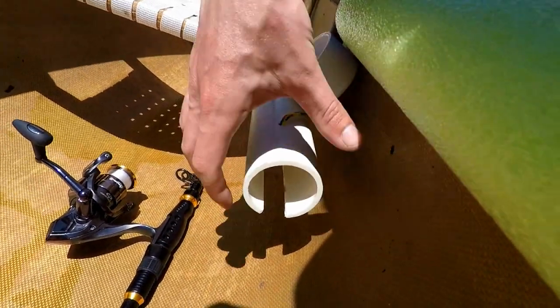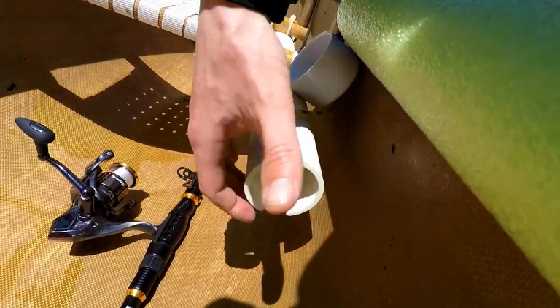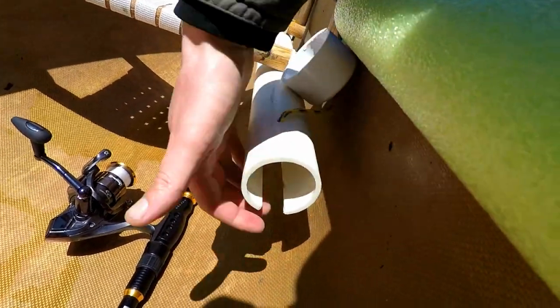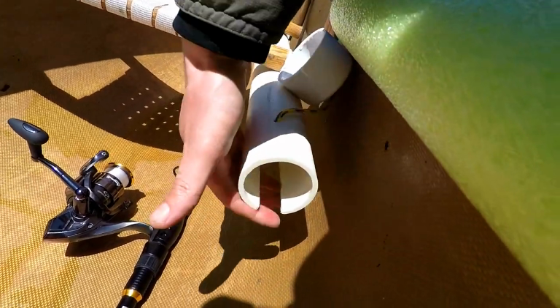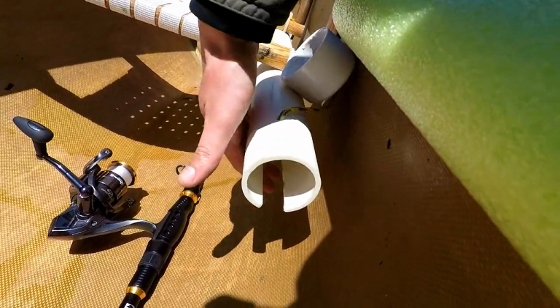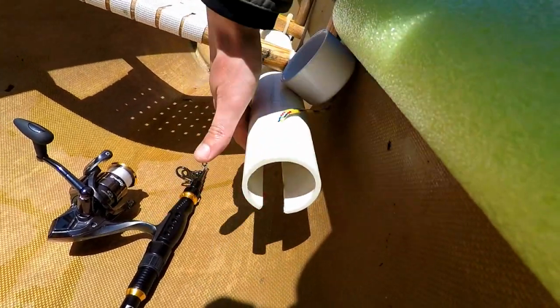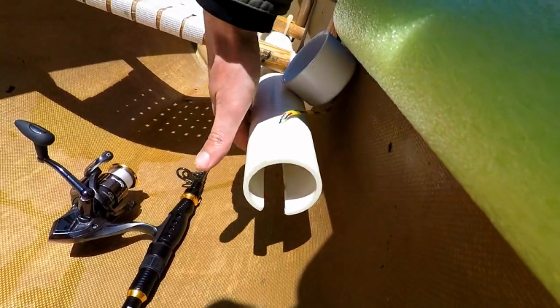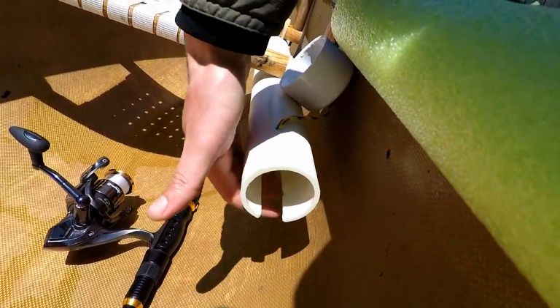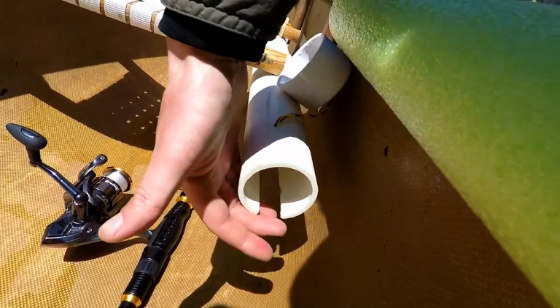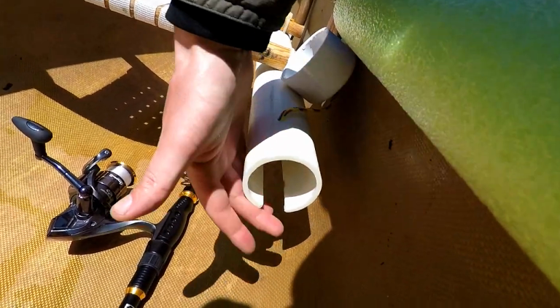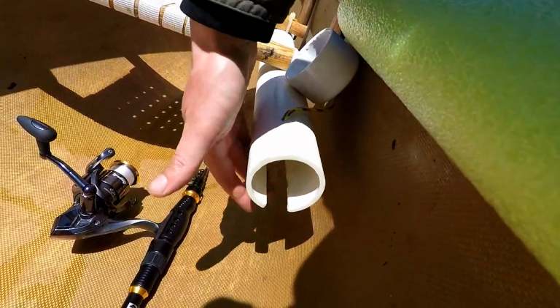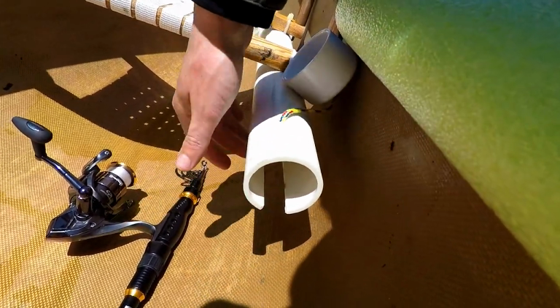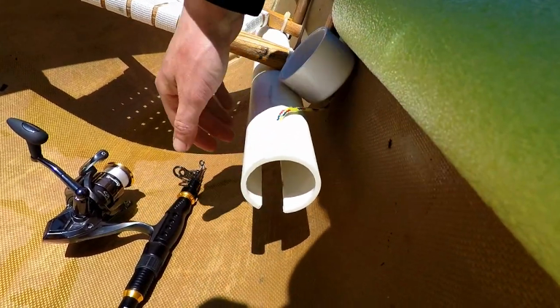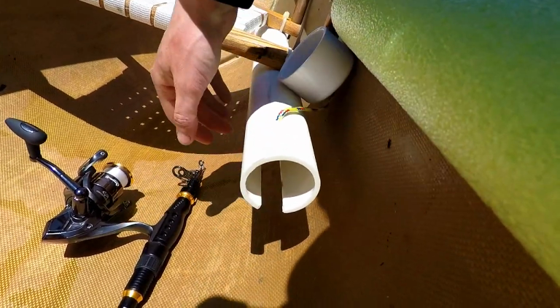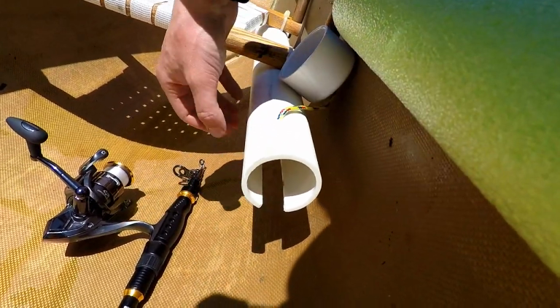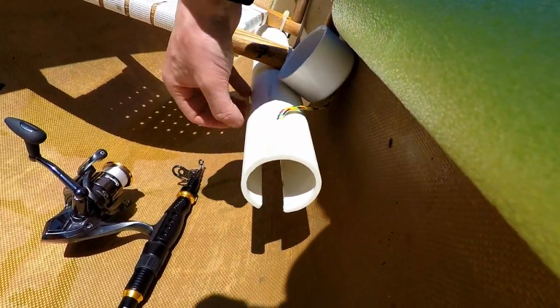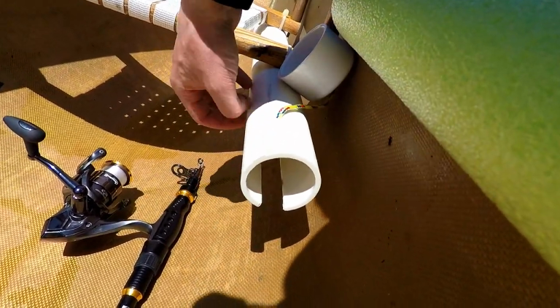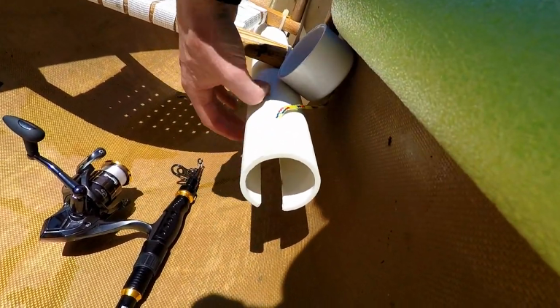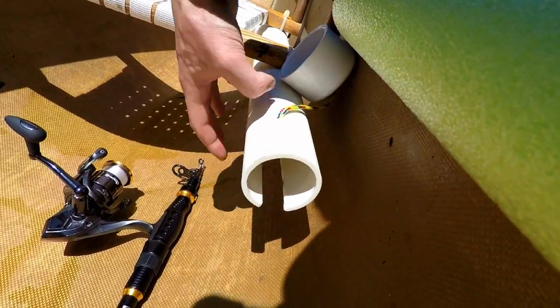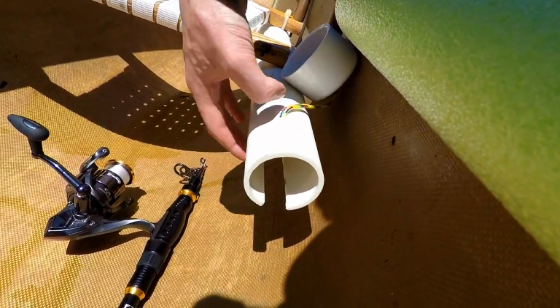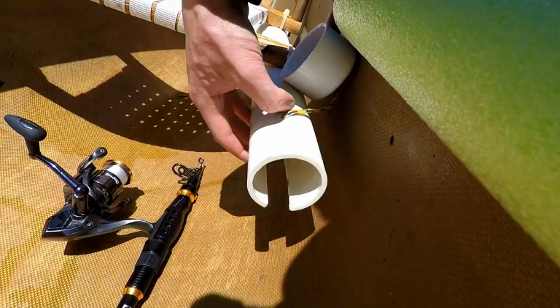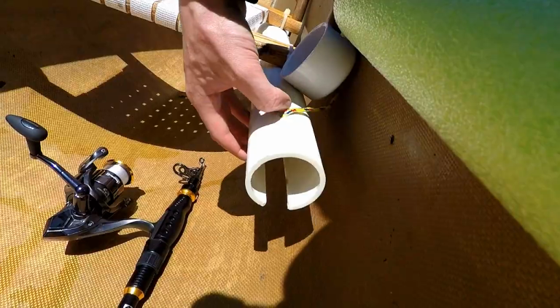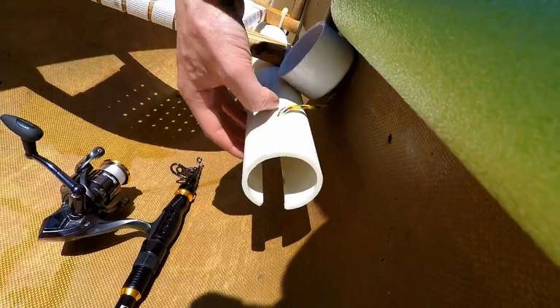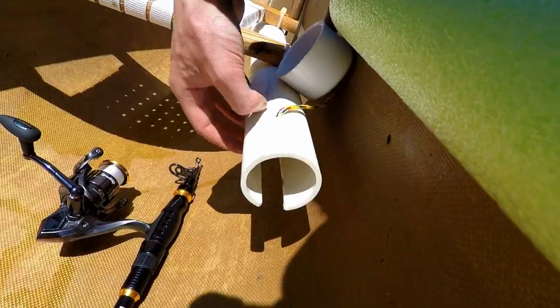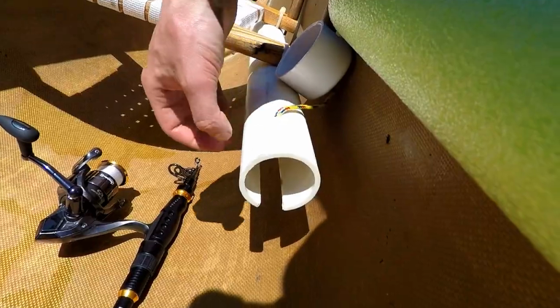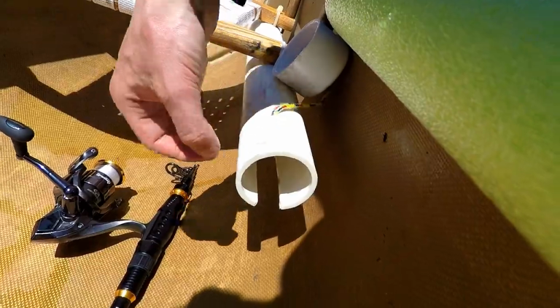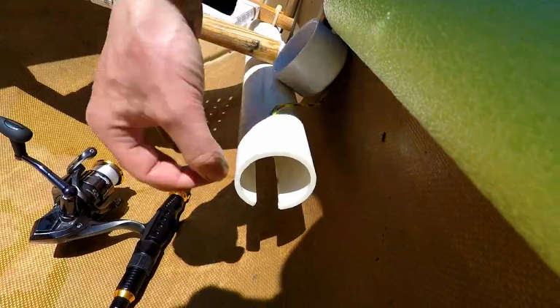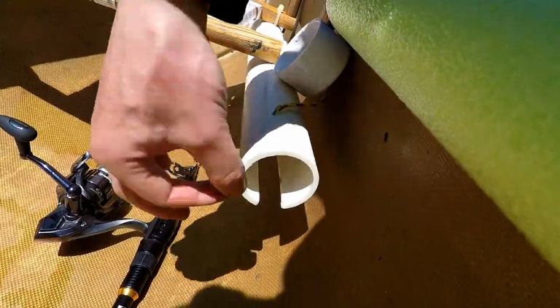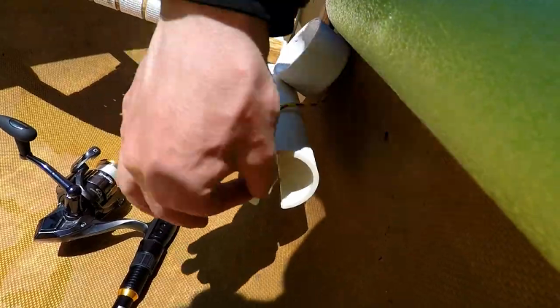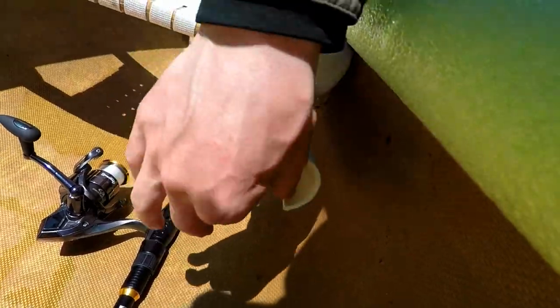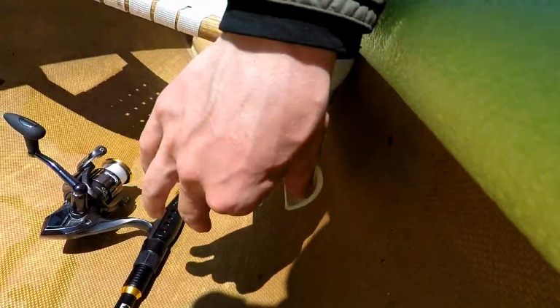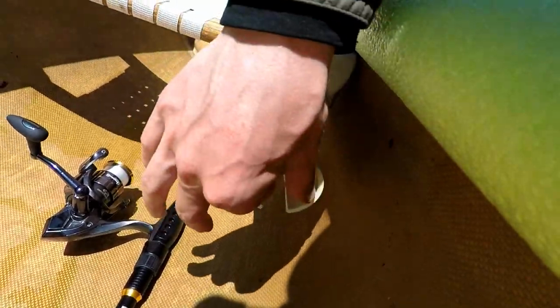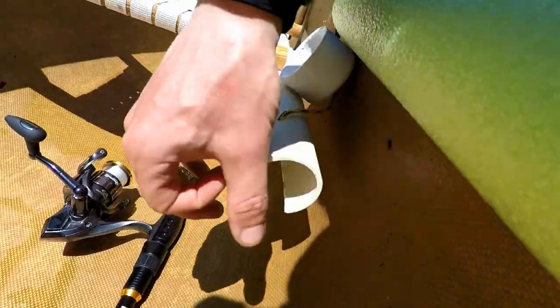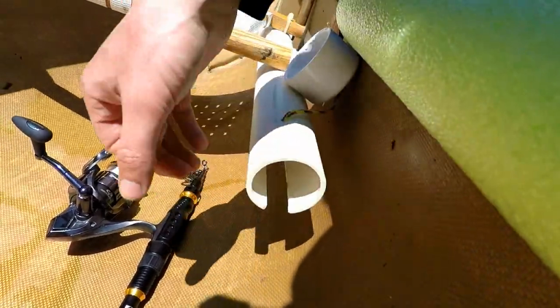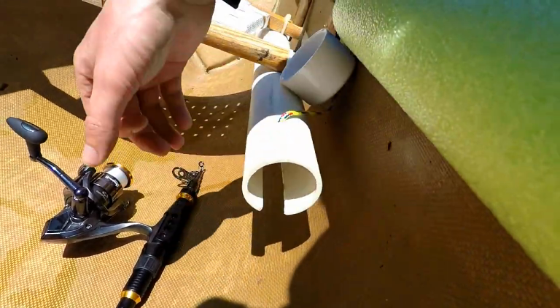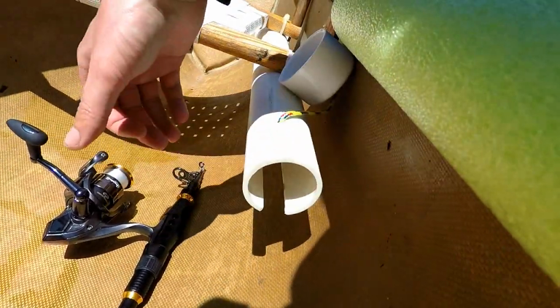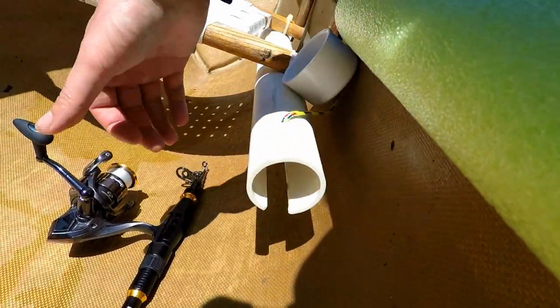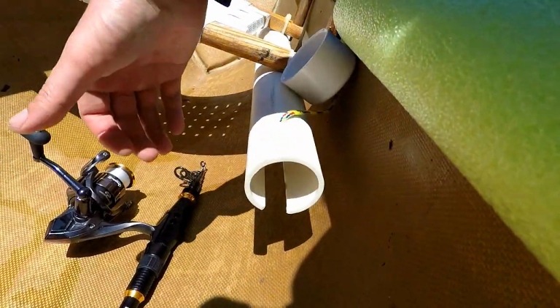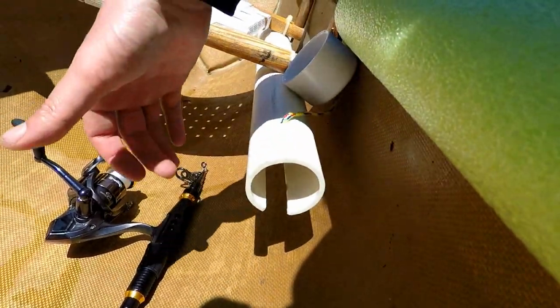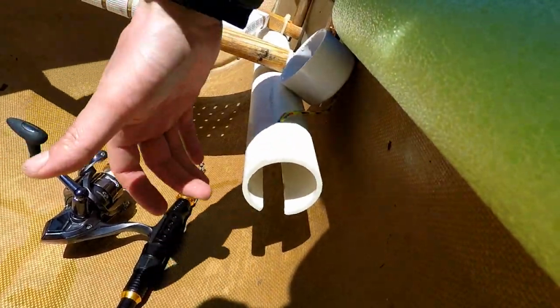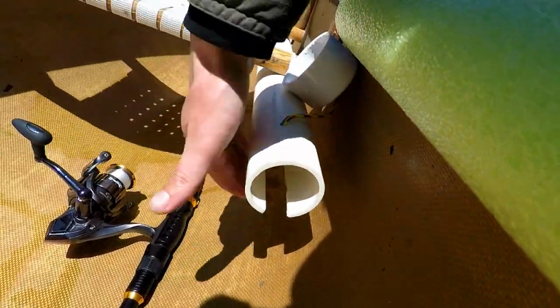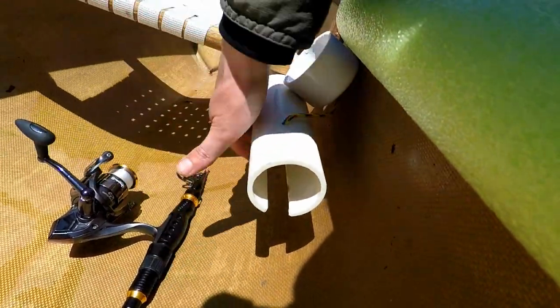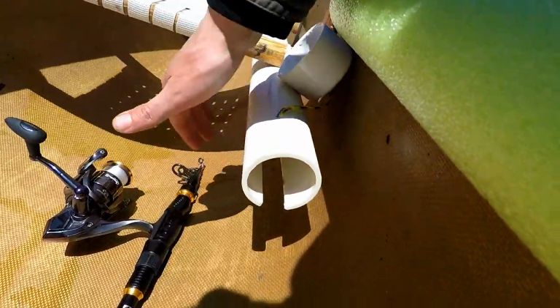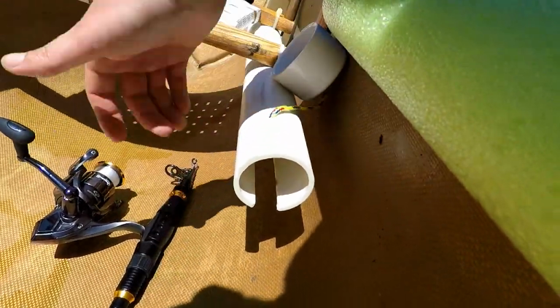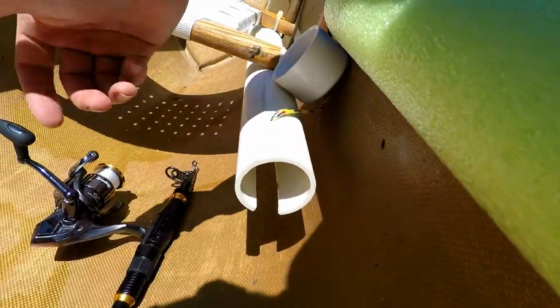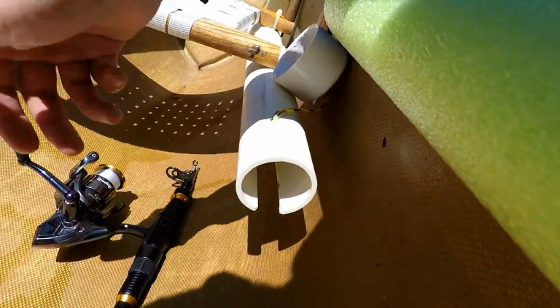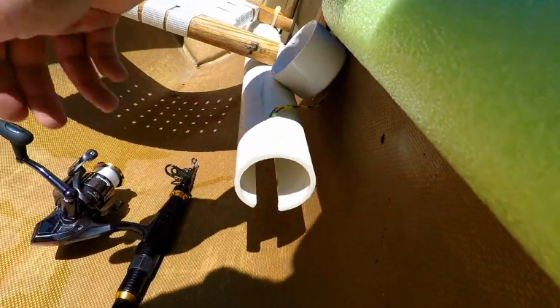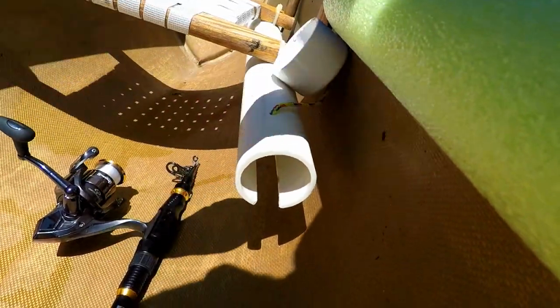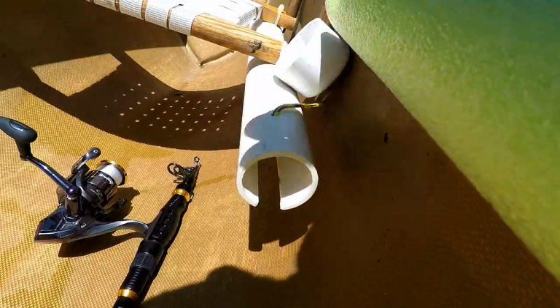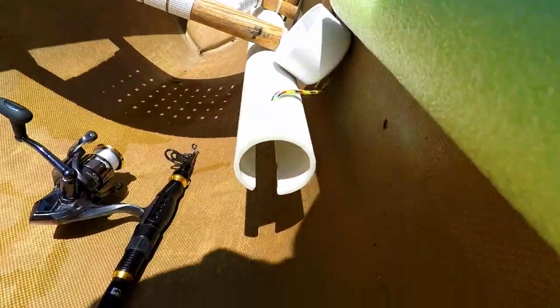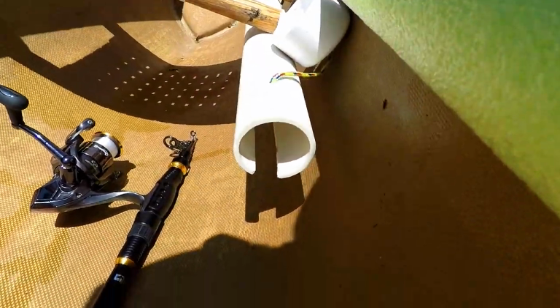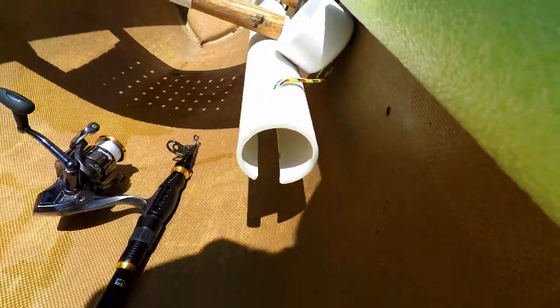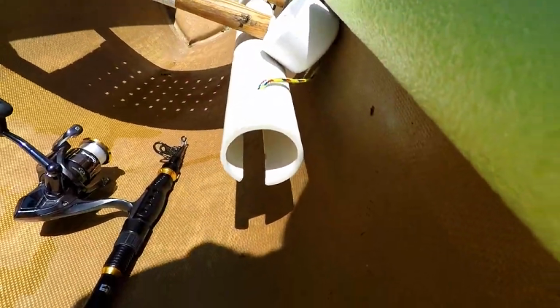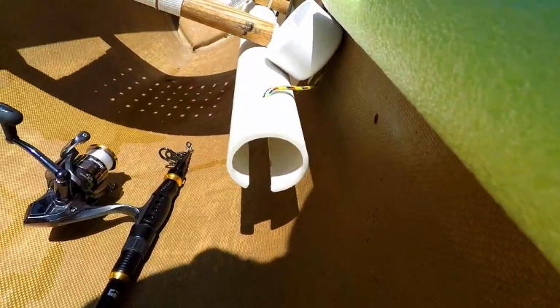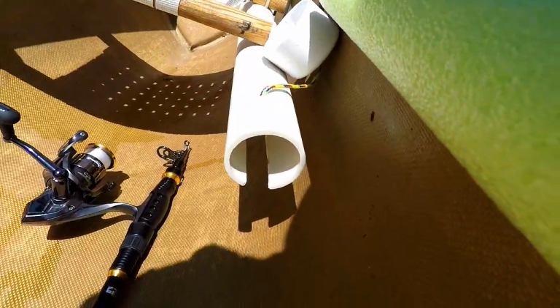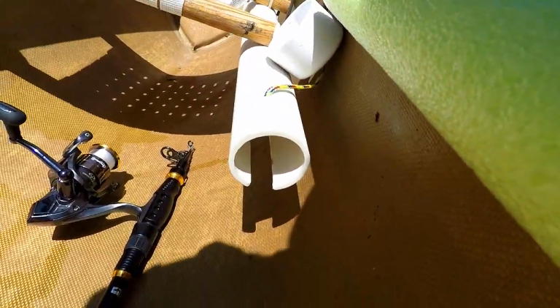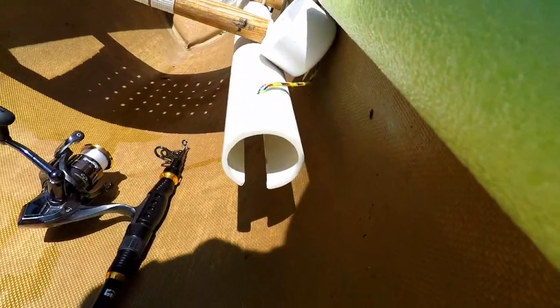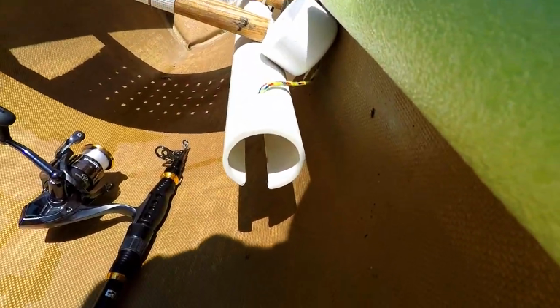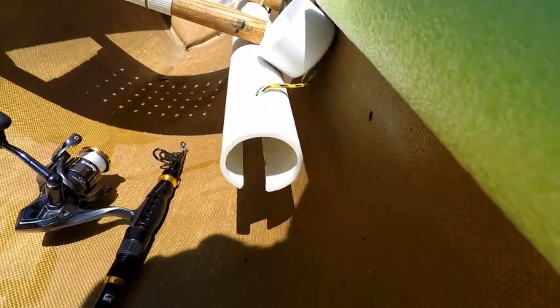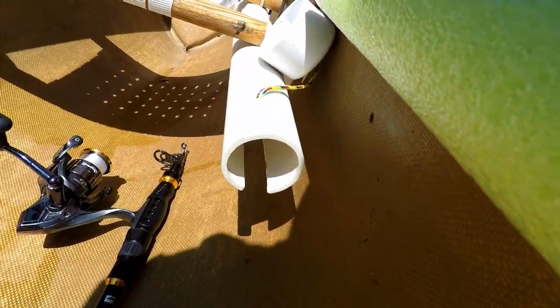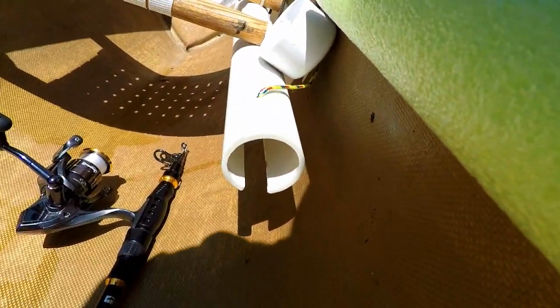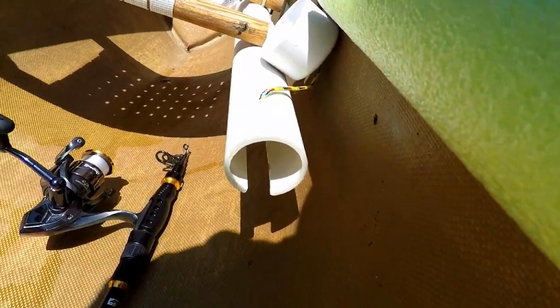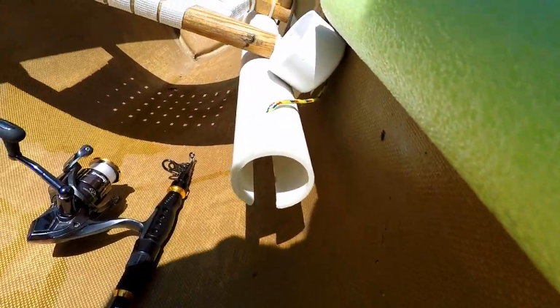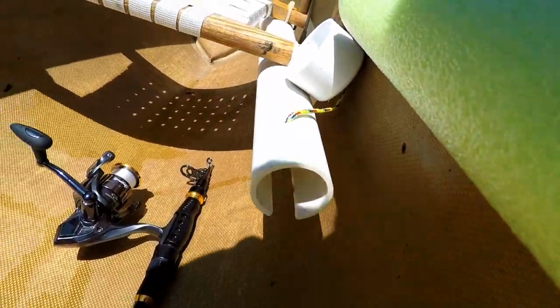So I had to heat up the PVC and put a spacer in it and let it cool down. After that it was pretty much great.